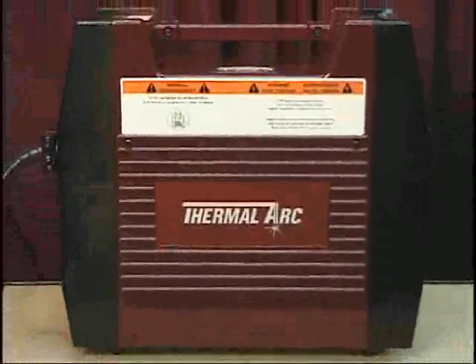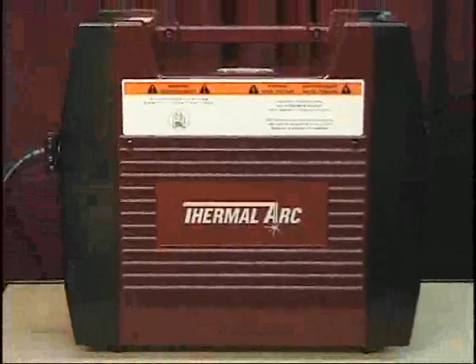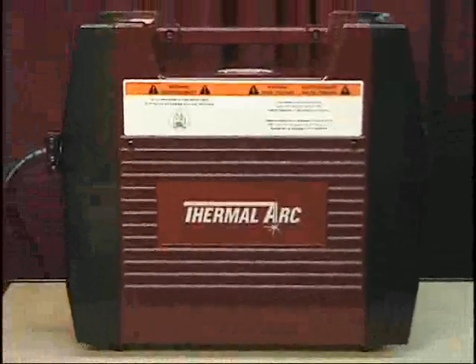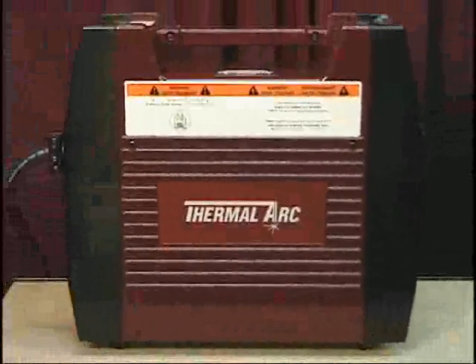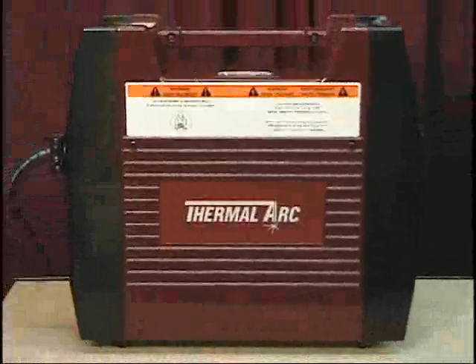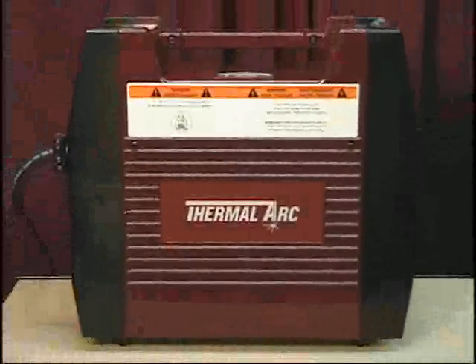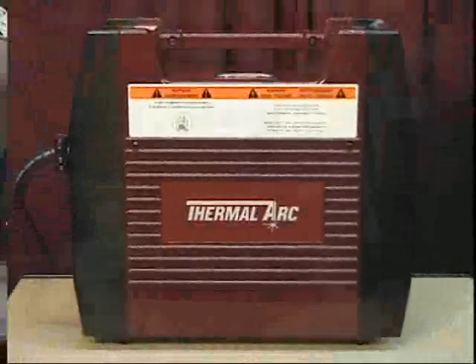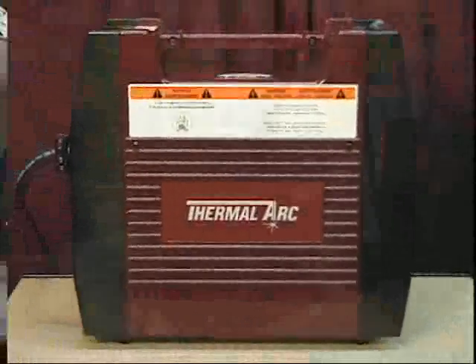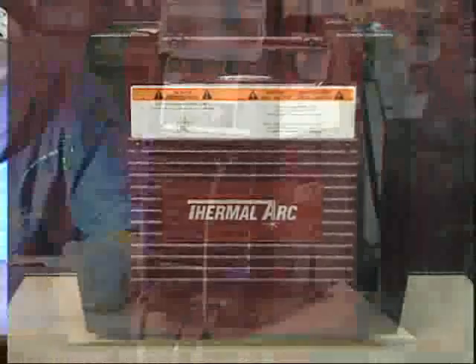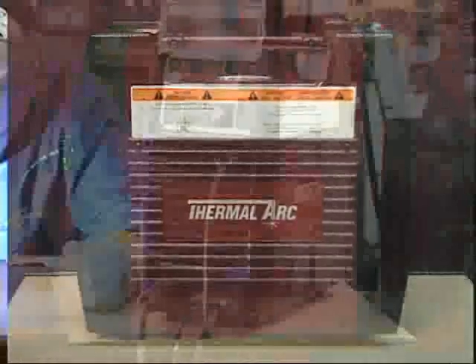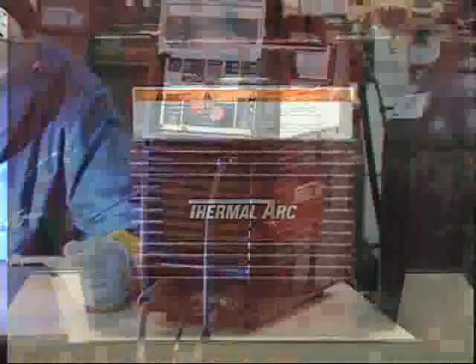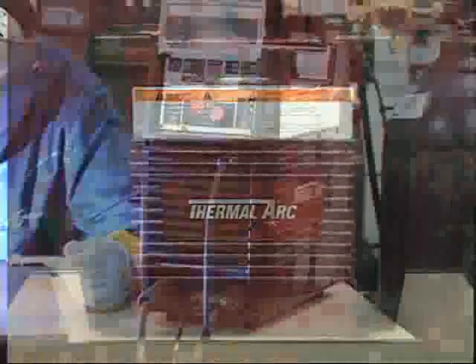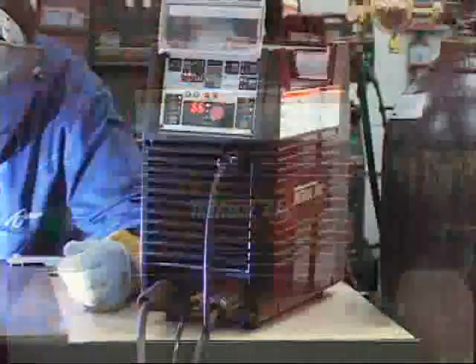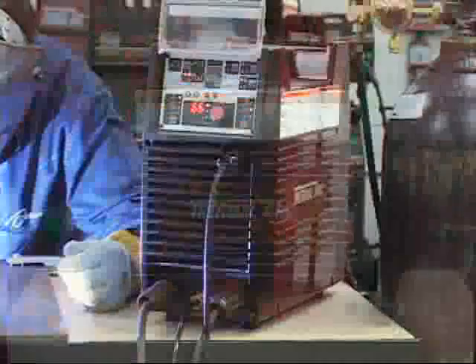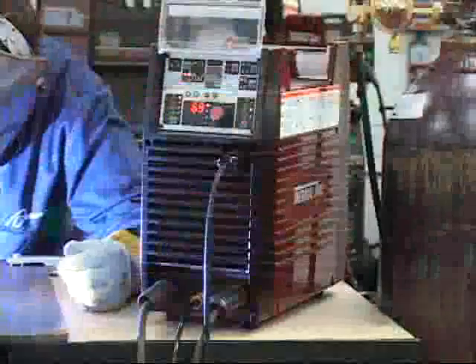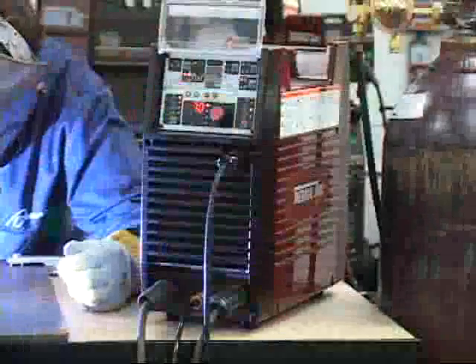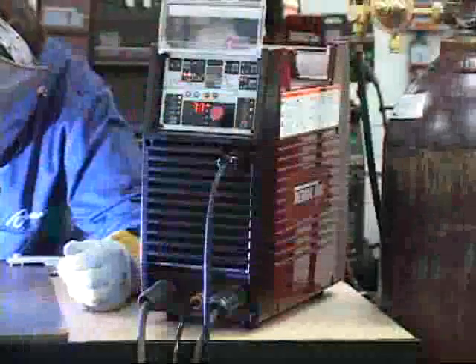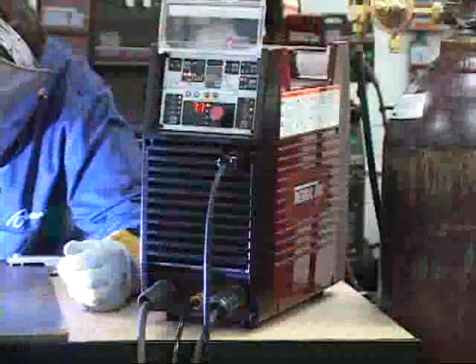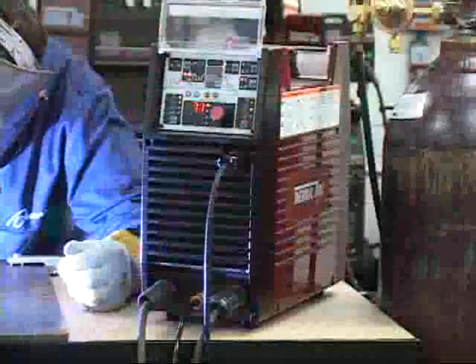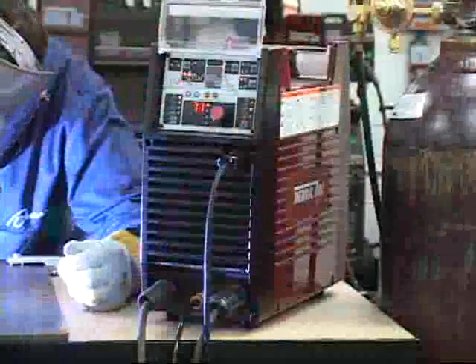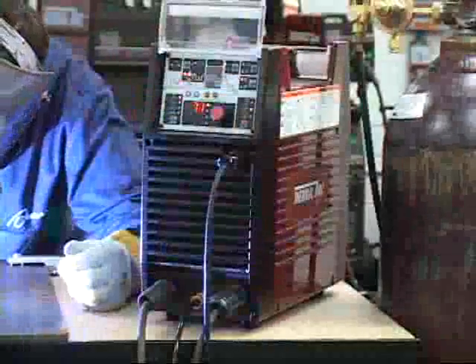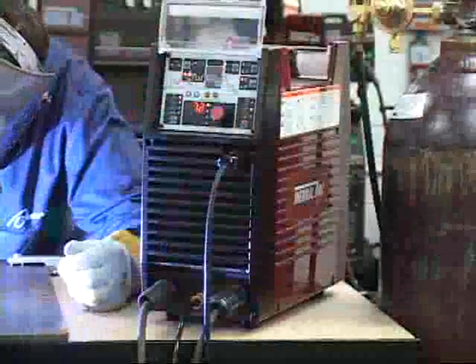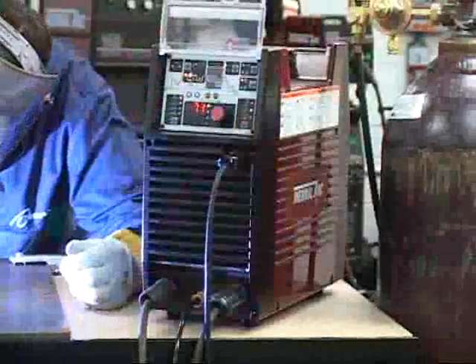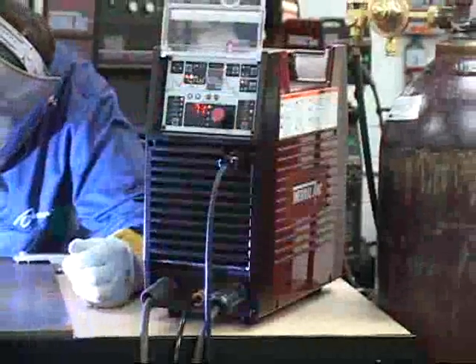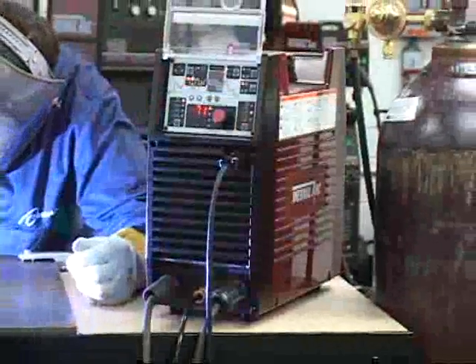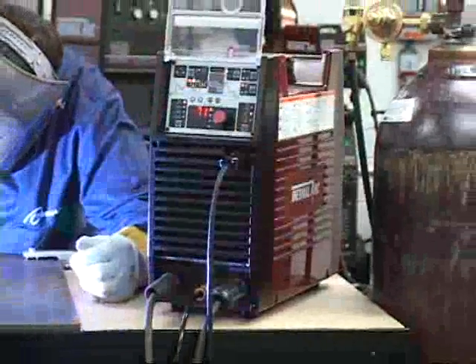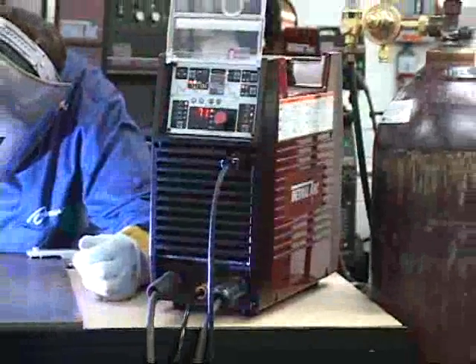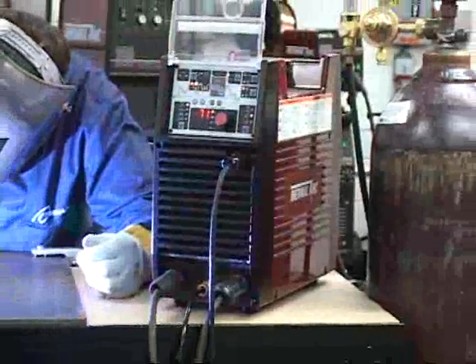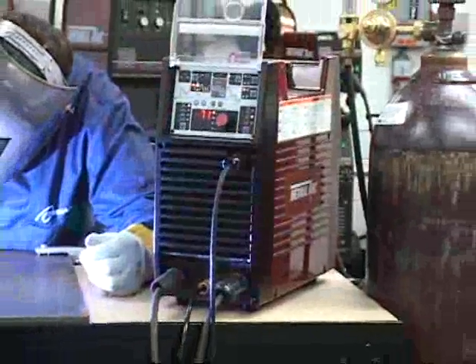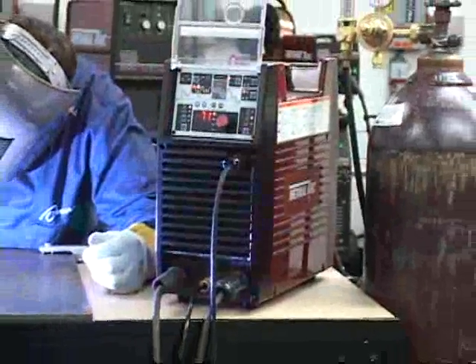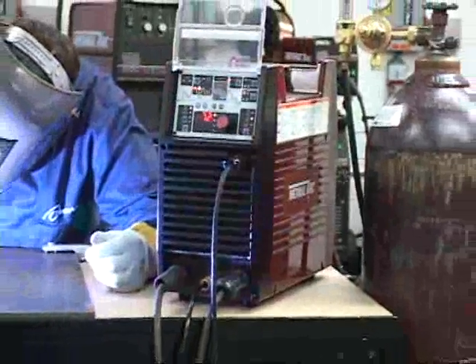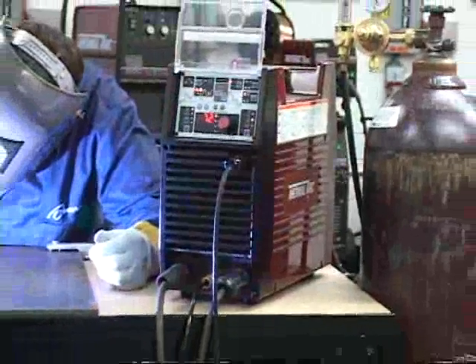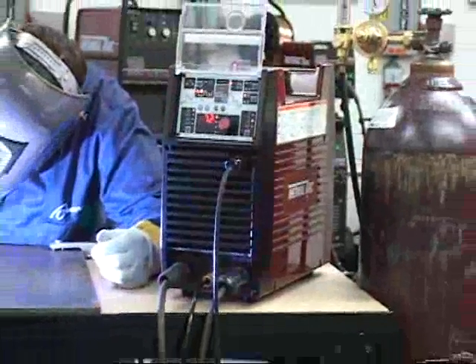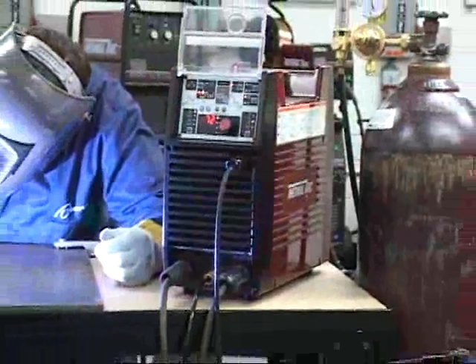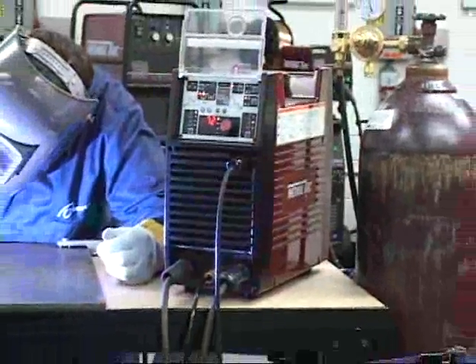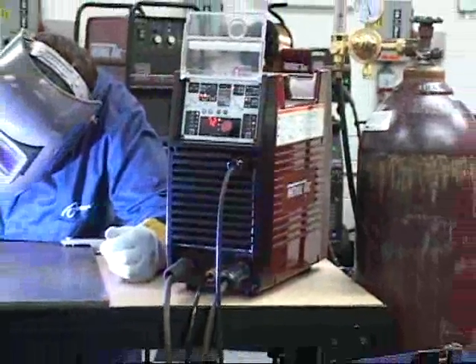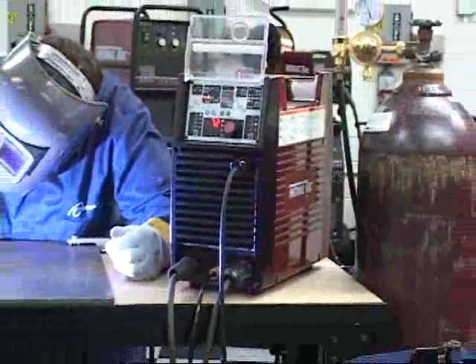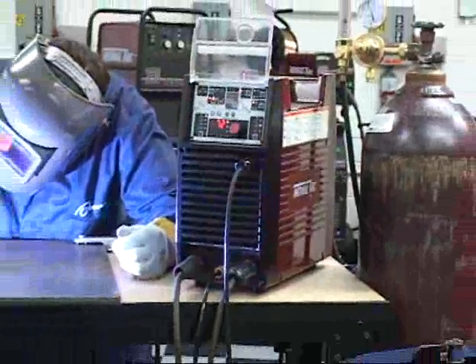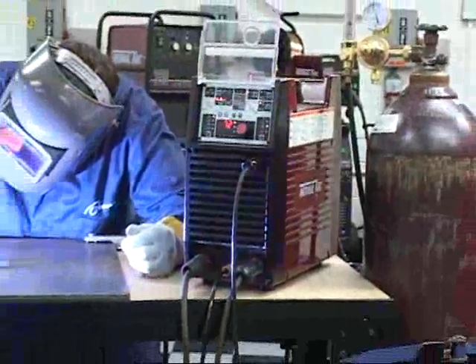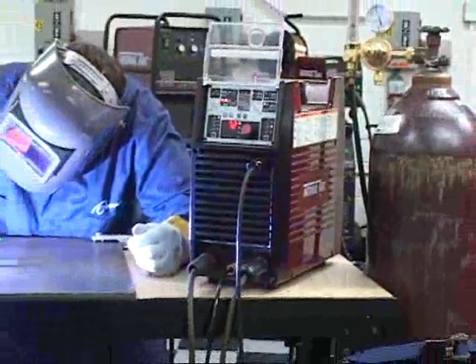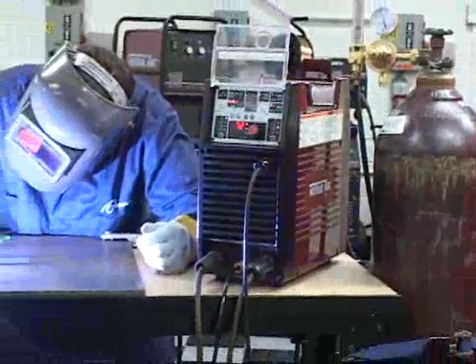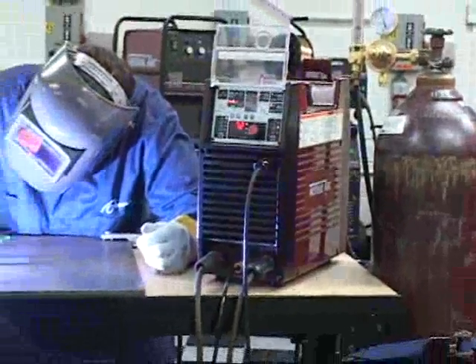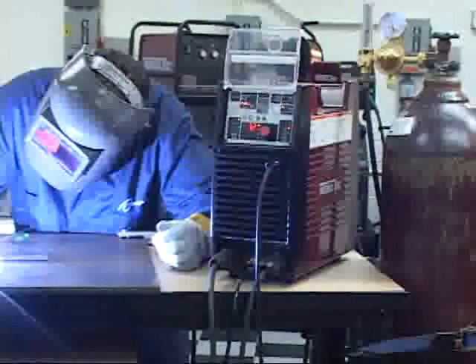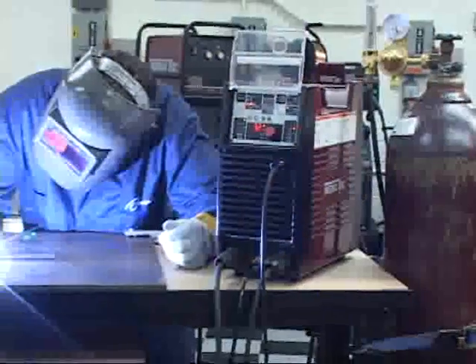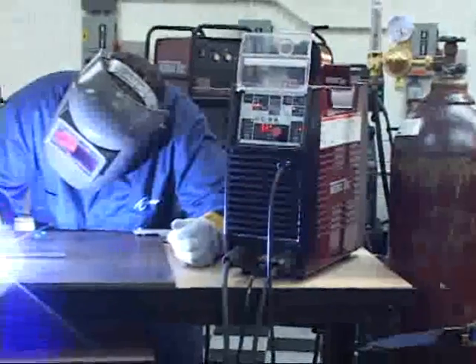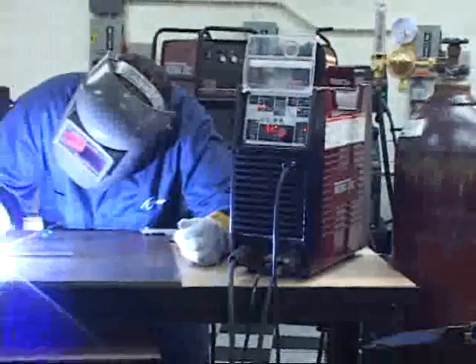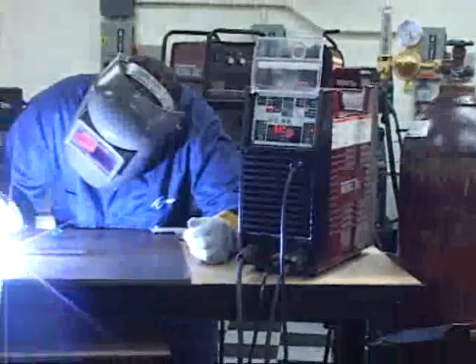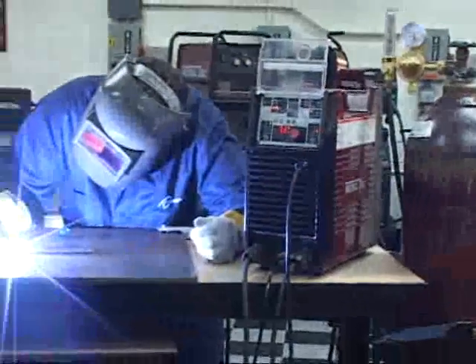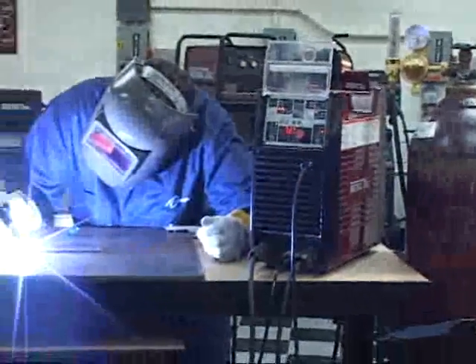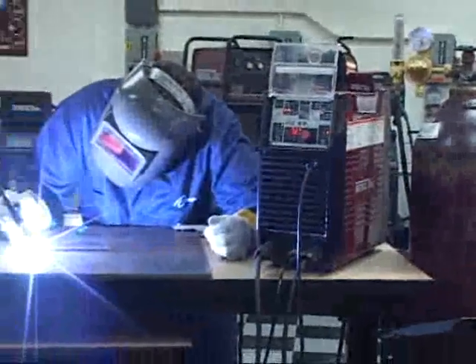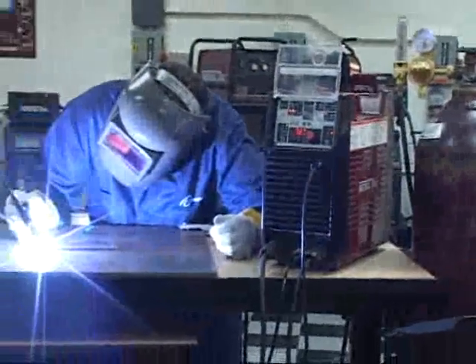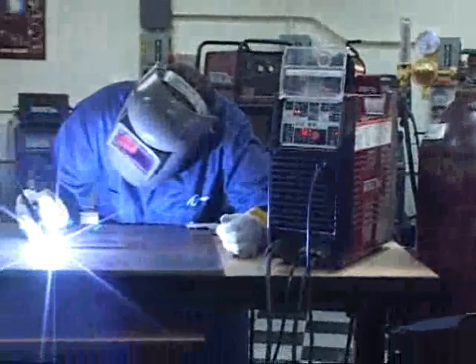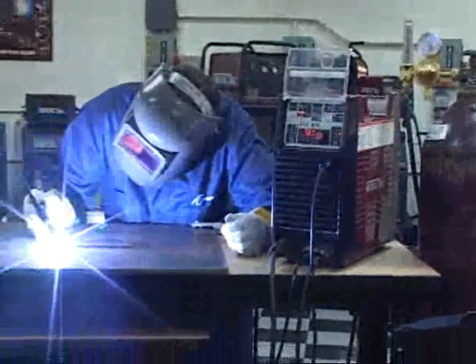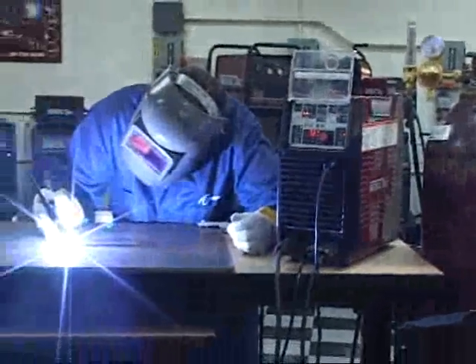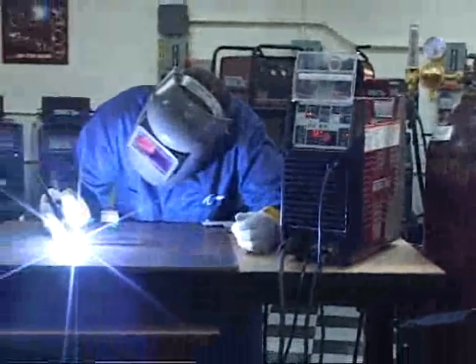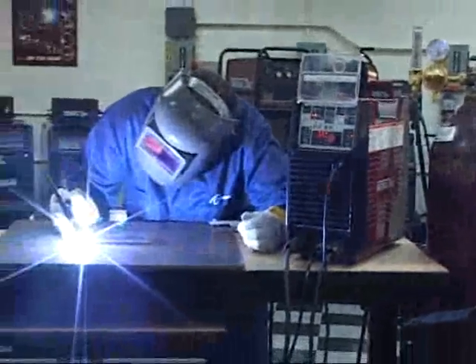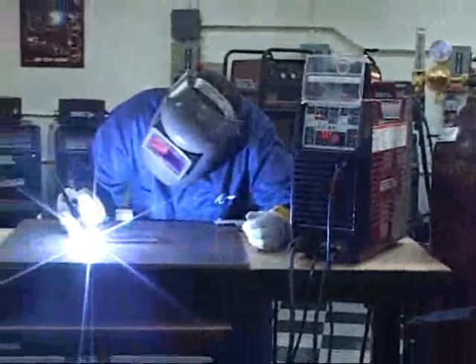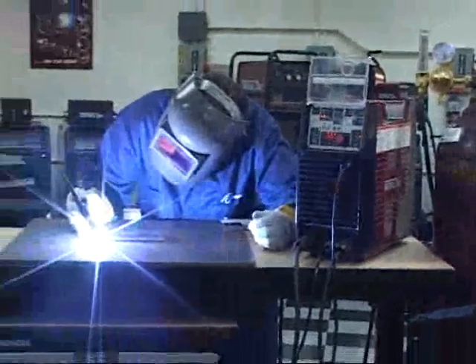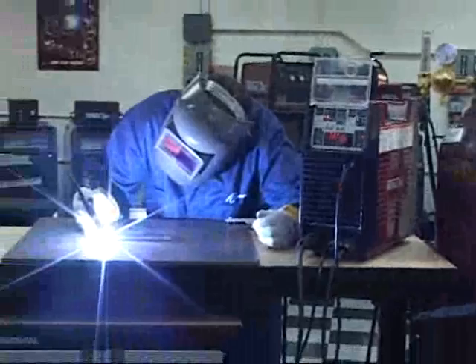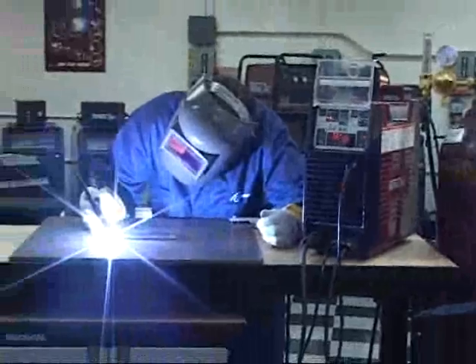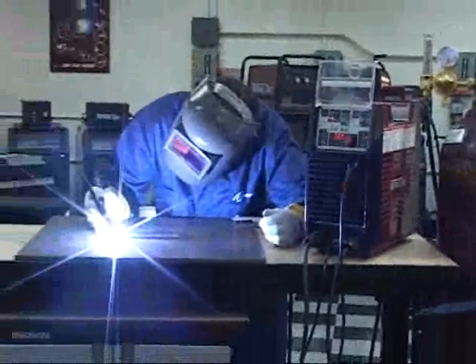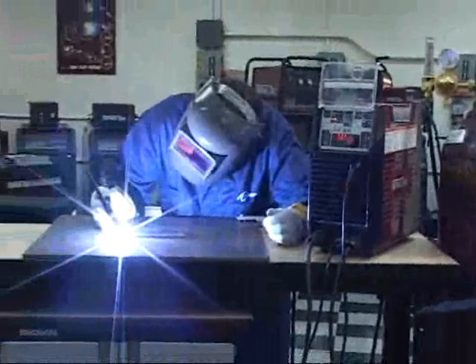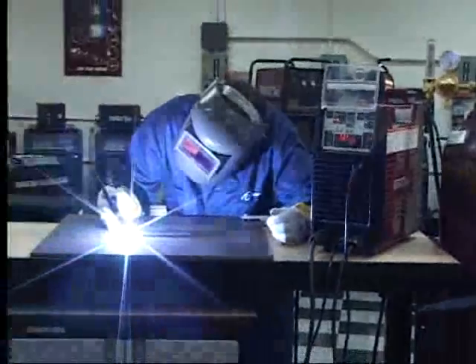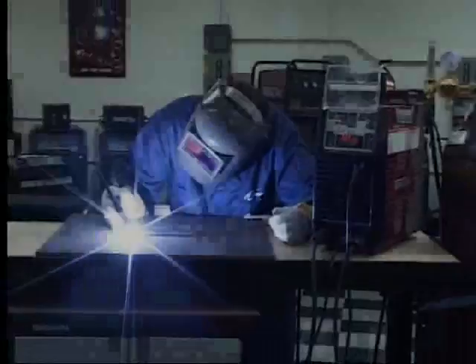For specific instructions on other weld modes and ArcMaster functions, please return to the menu at the beginning of this disc.